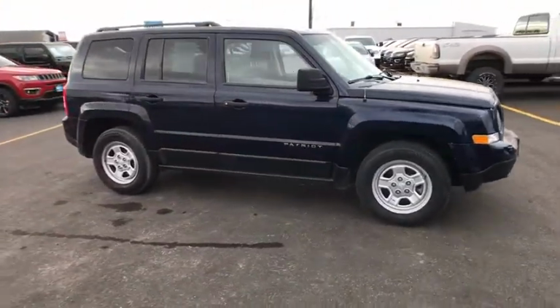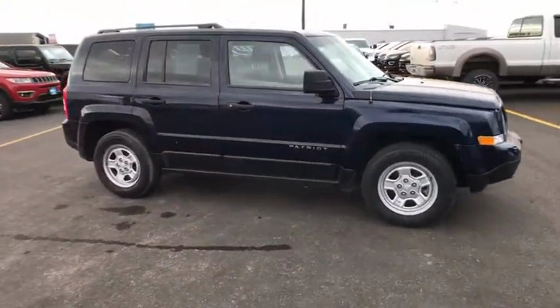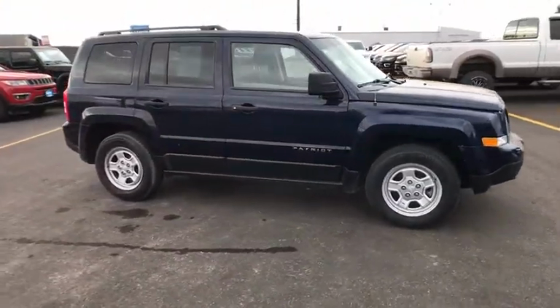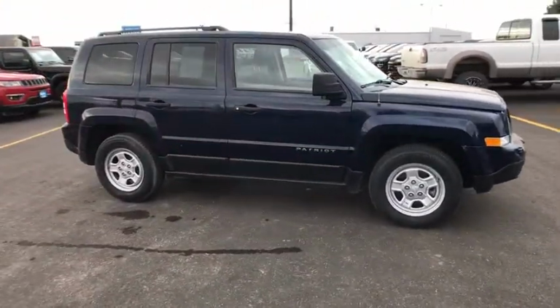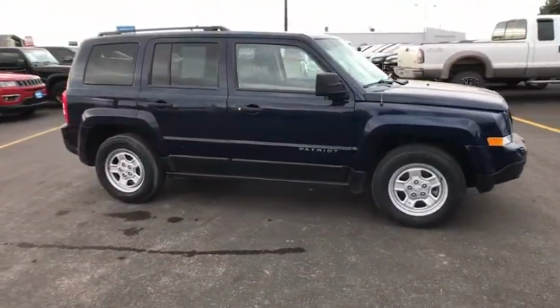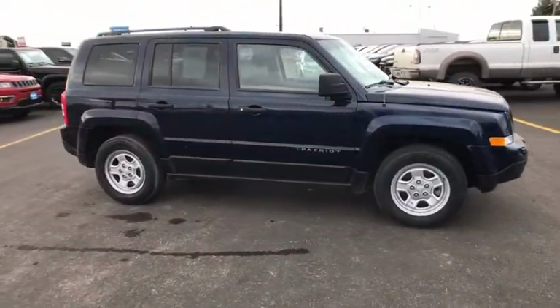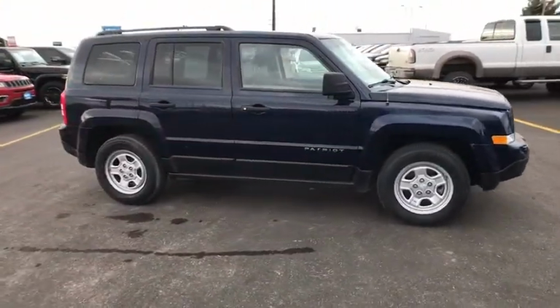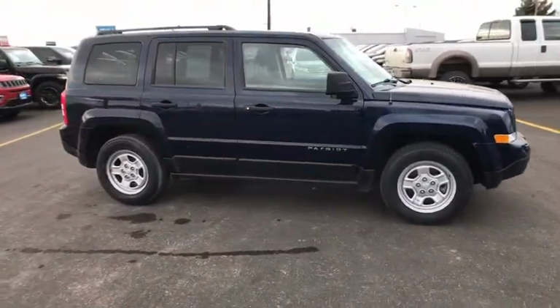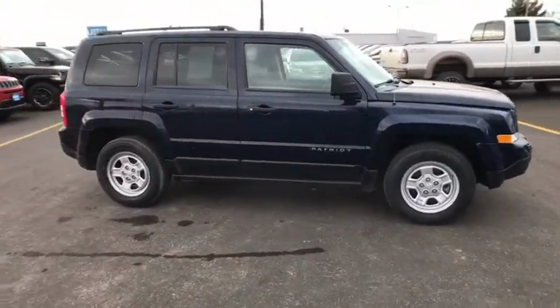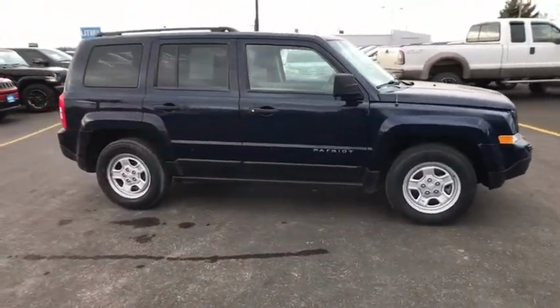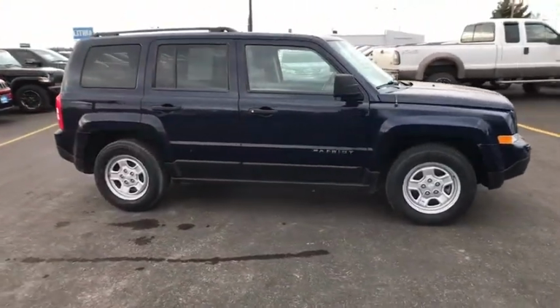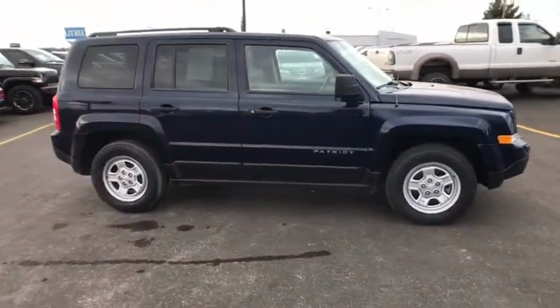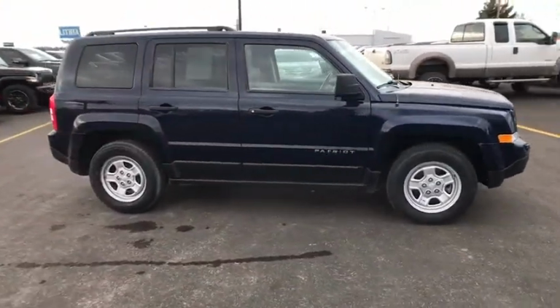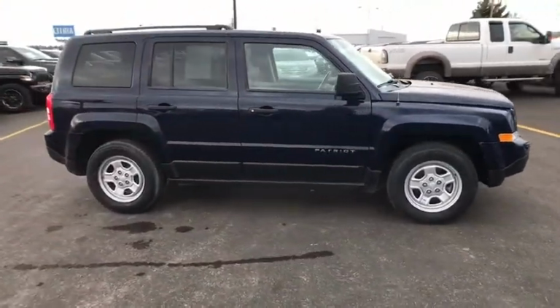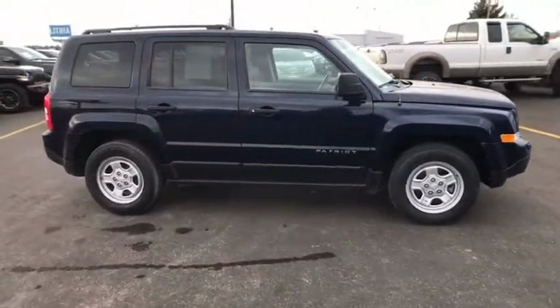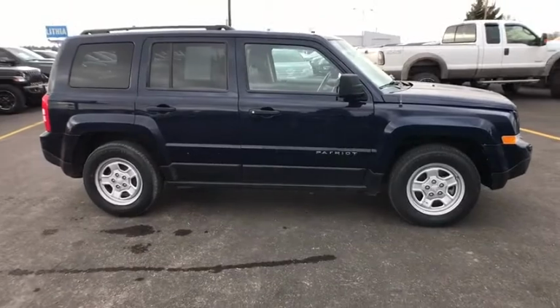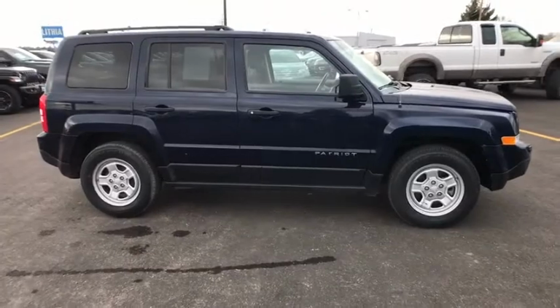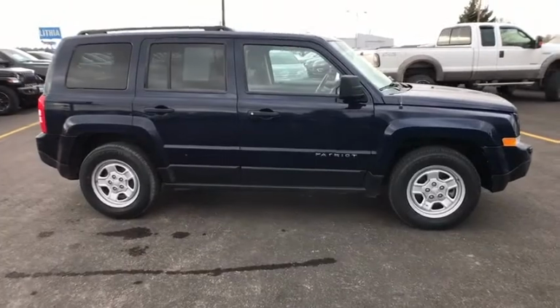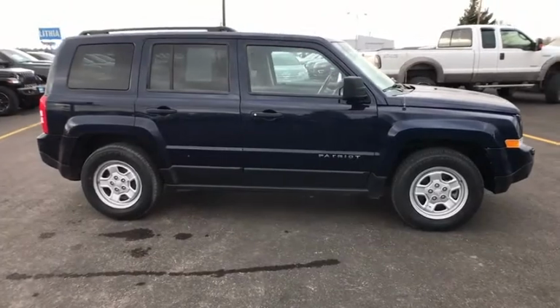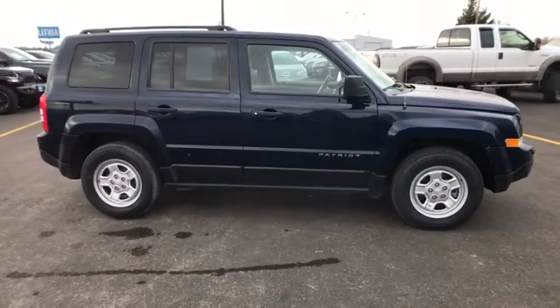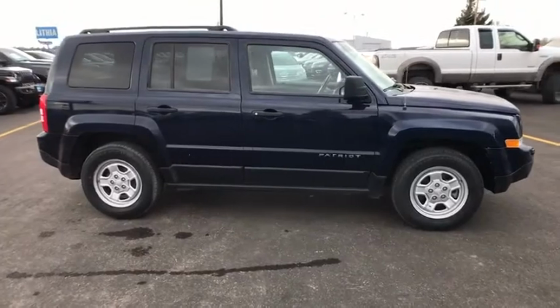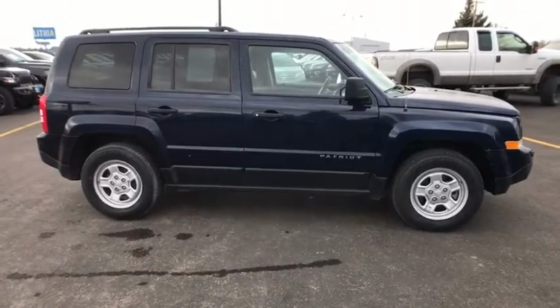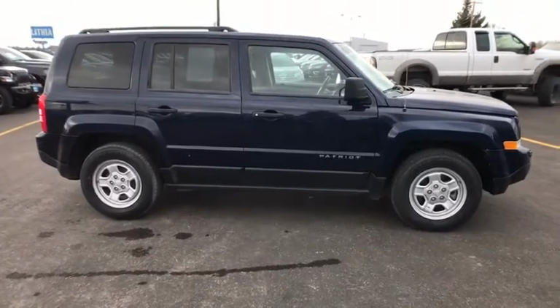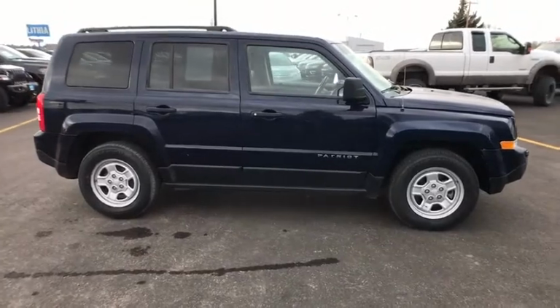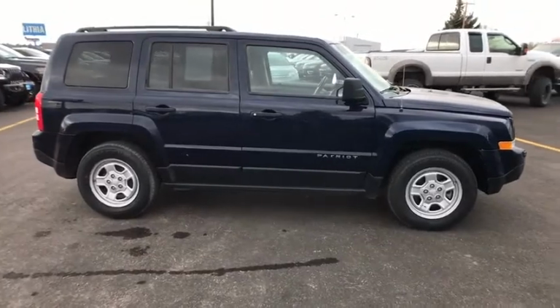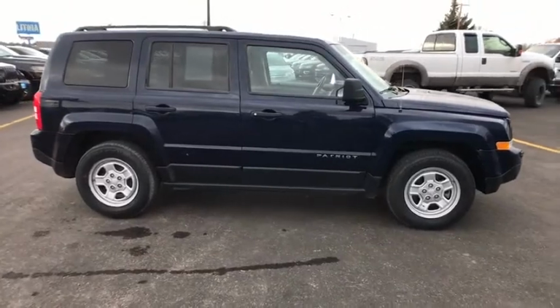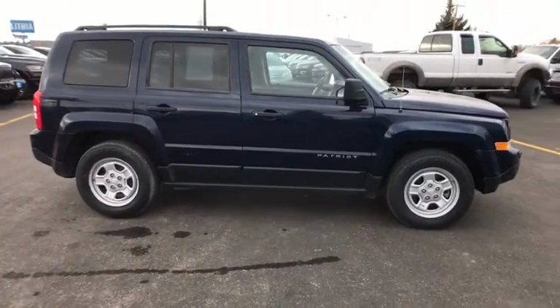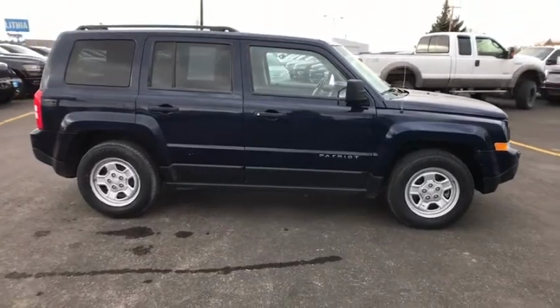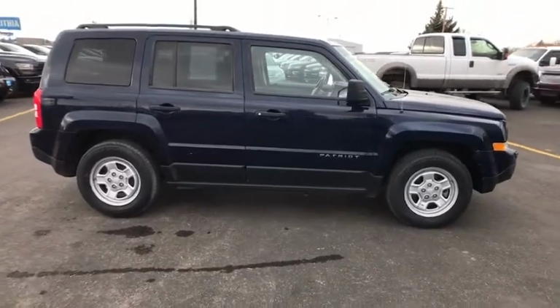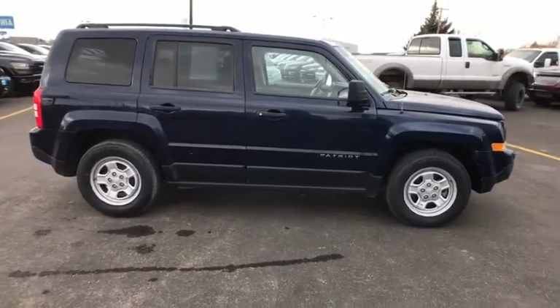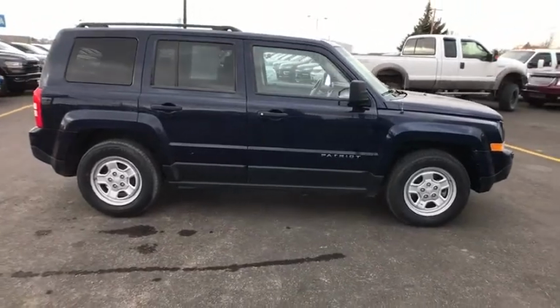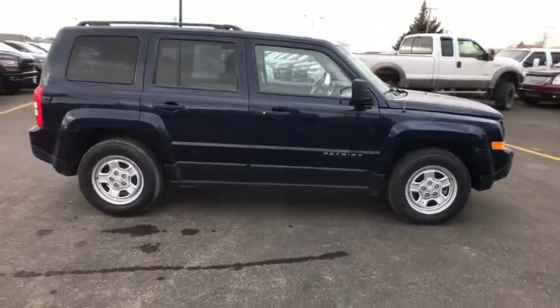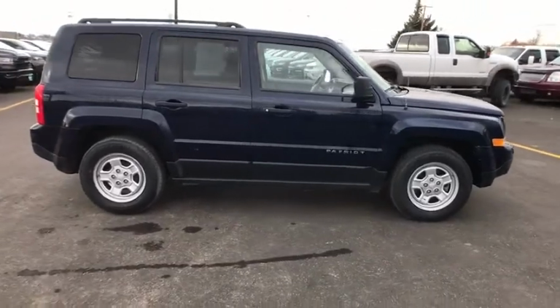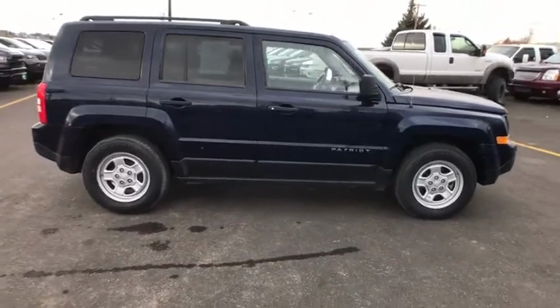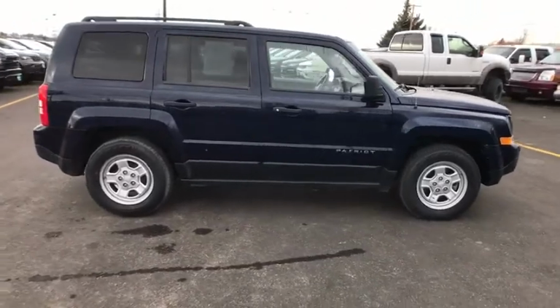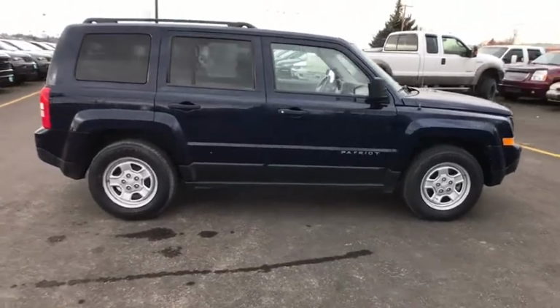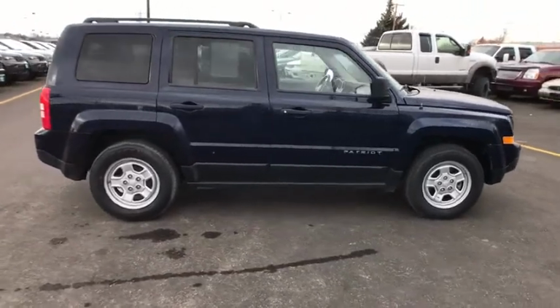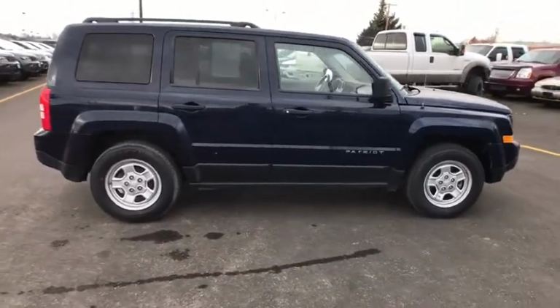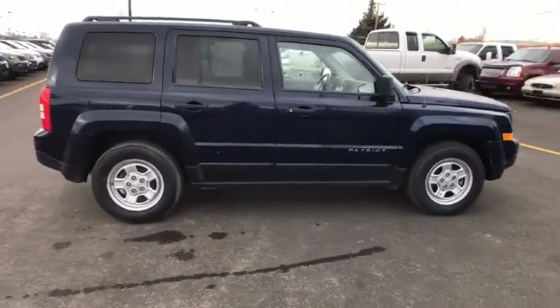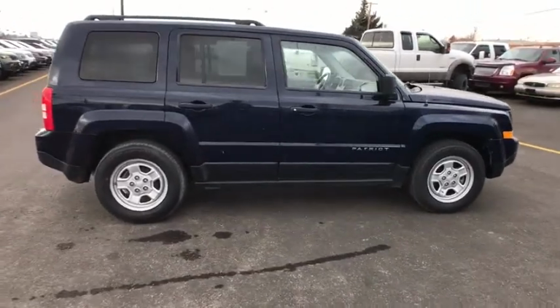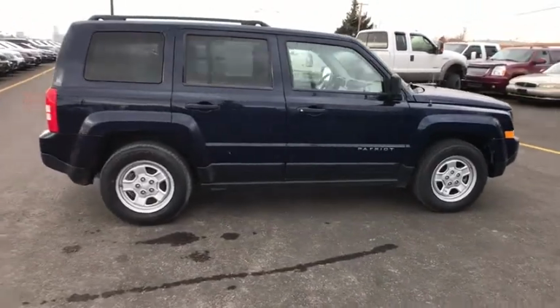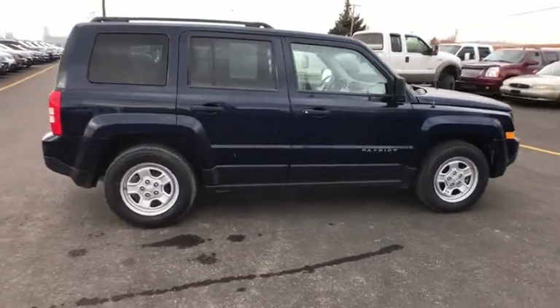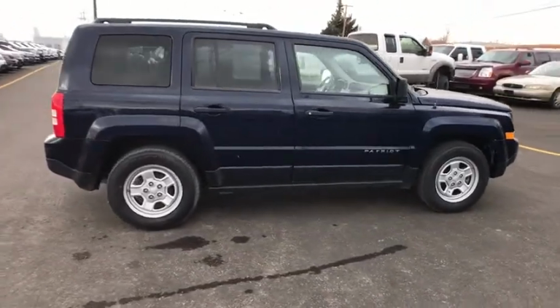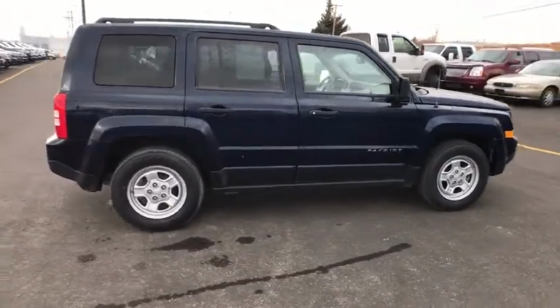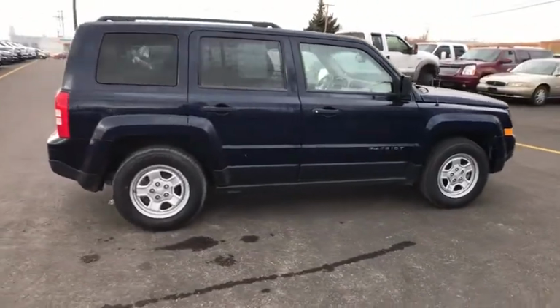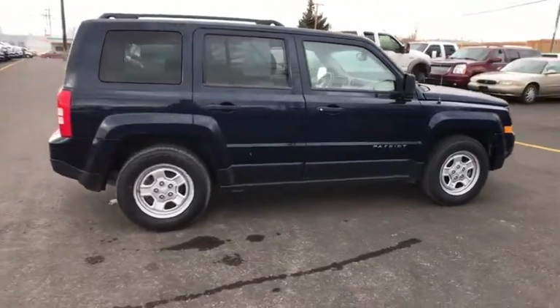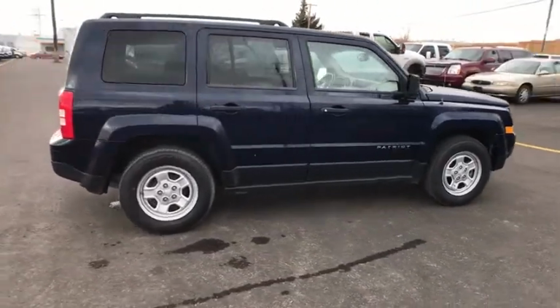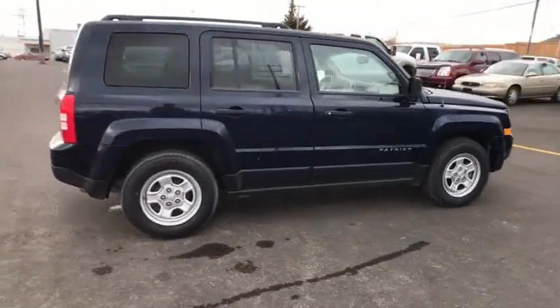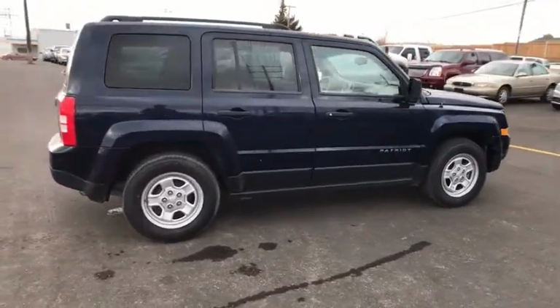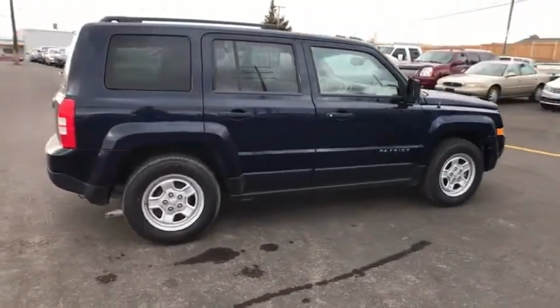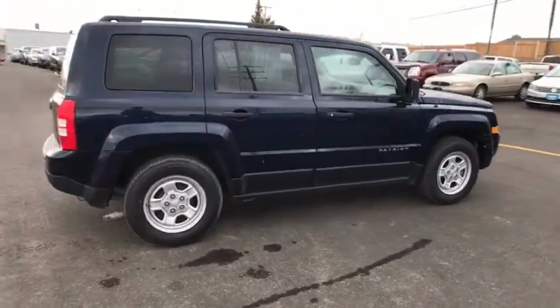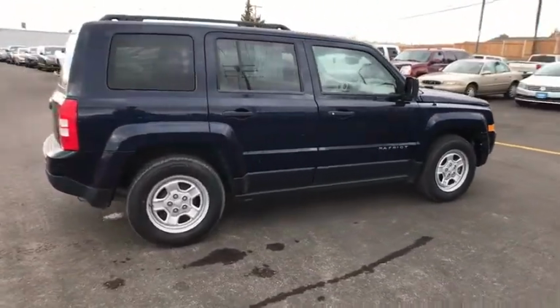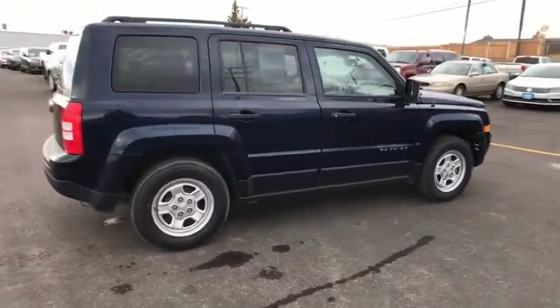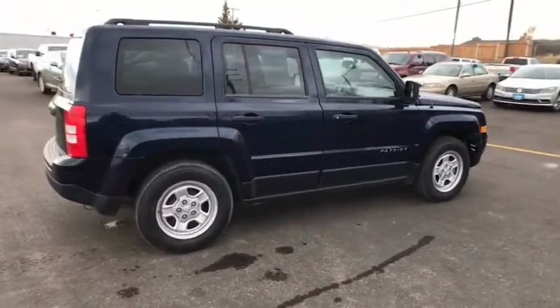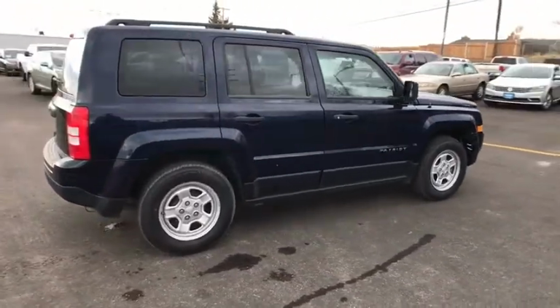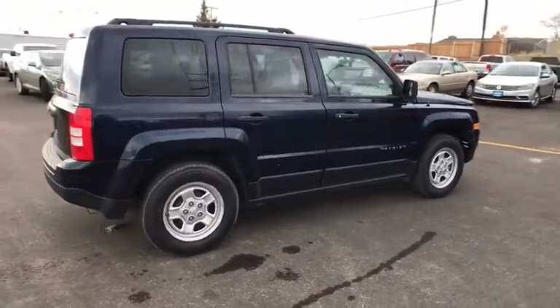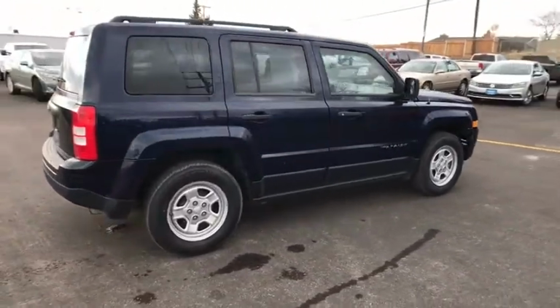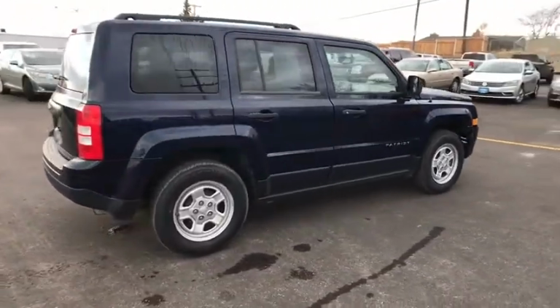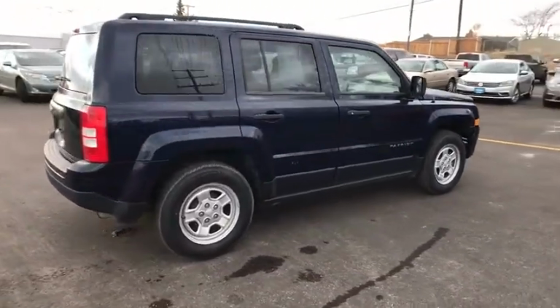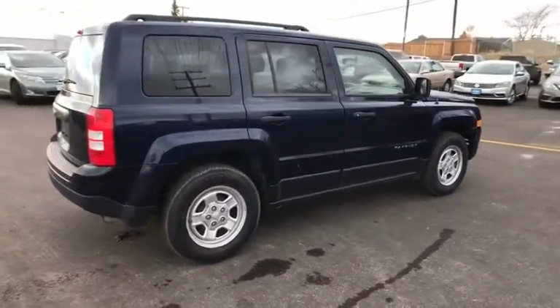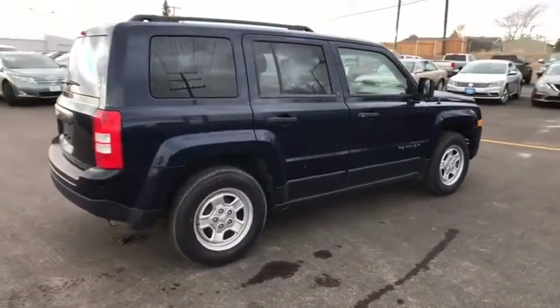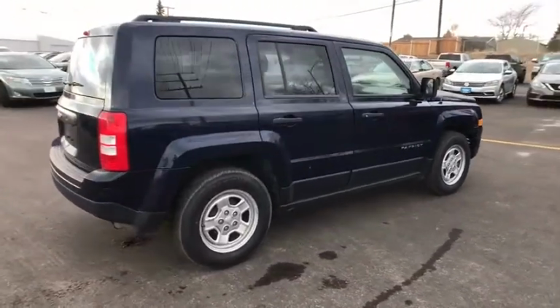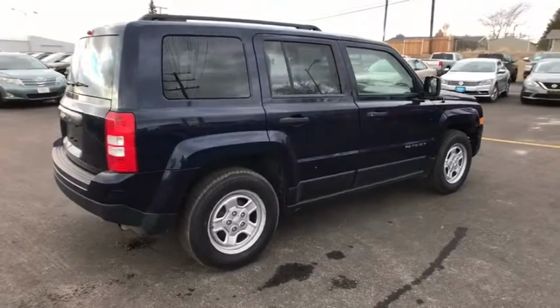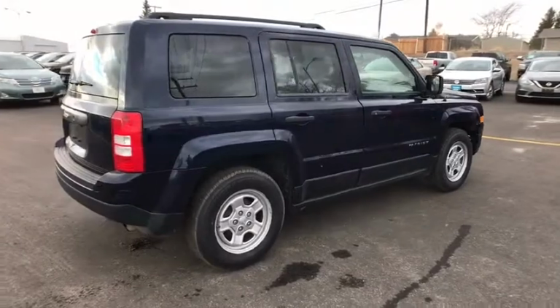The Patriot has plenty of room inside for any size family. This vehicle has less than 130,000 miles.